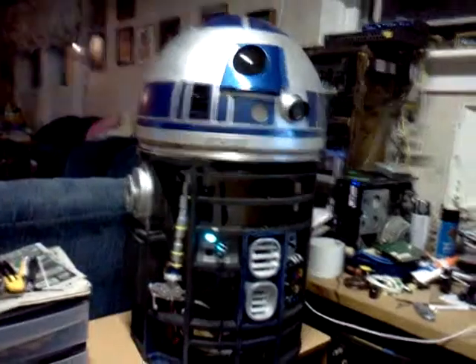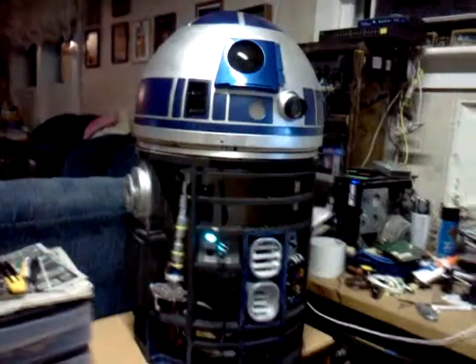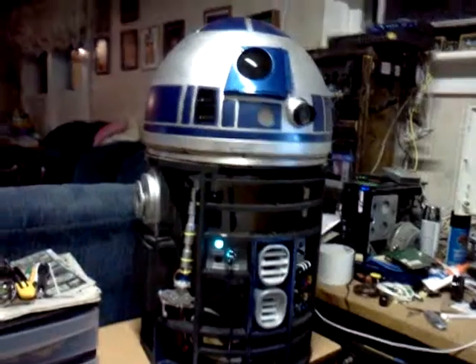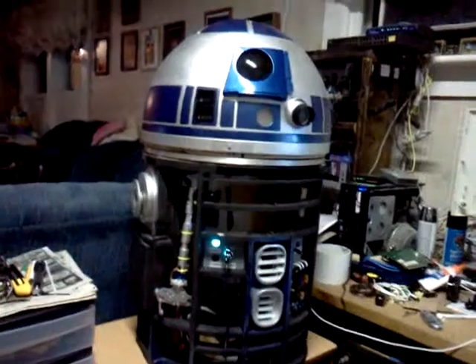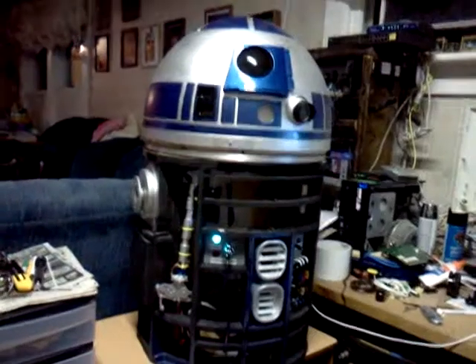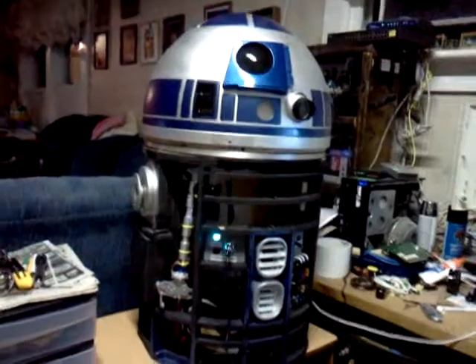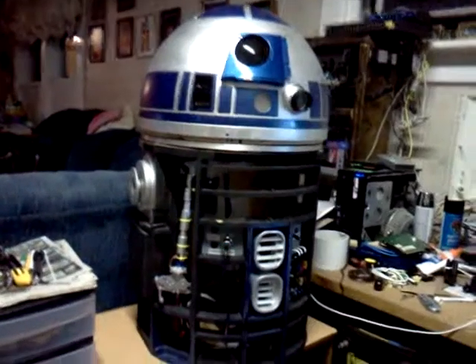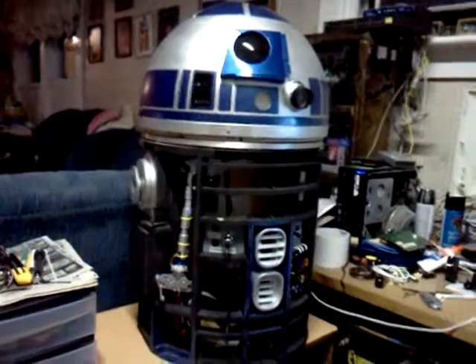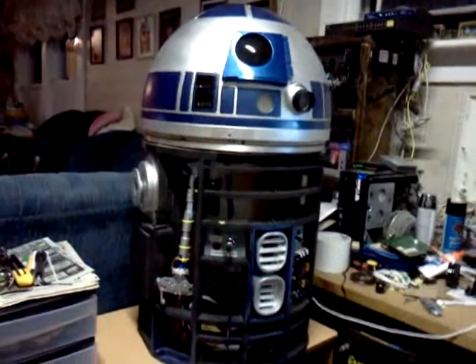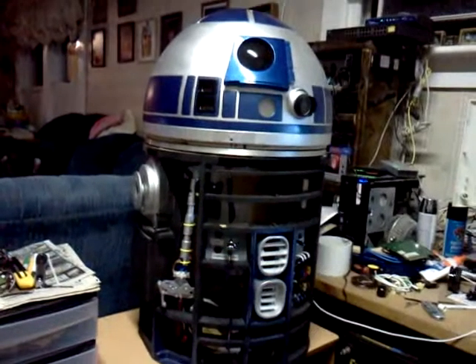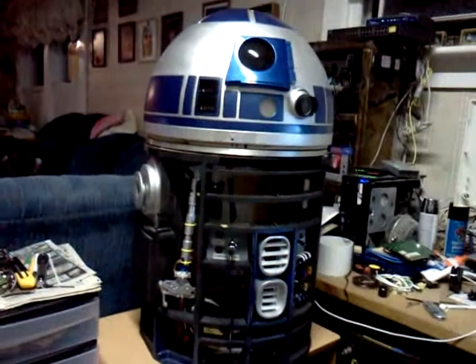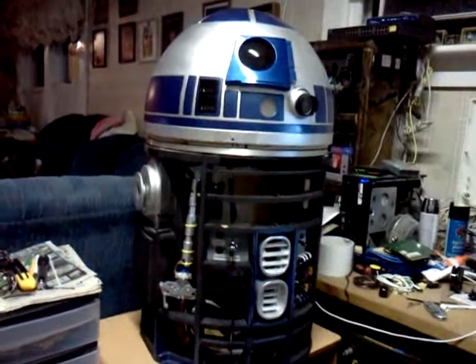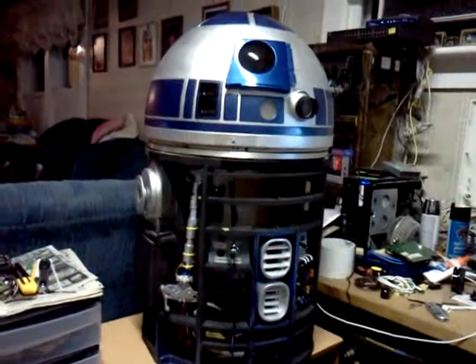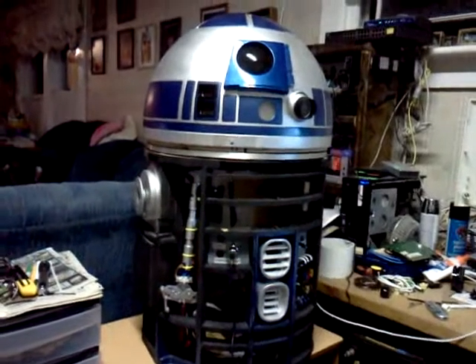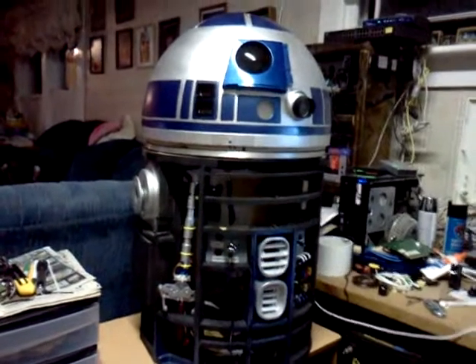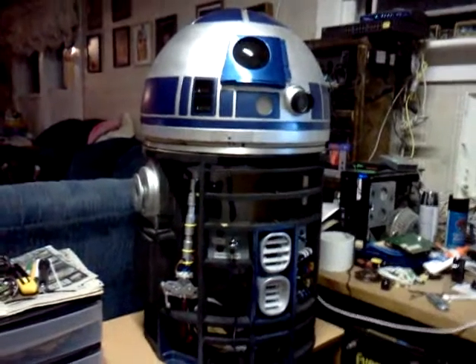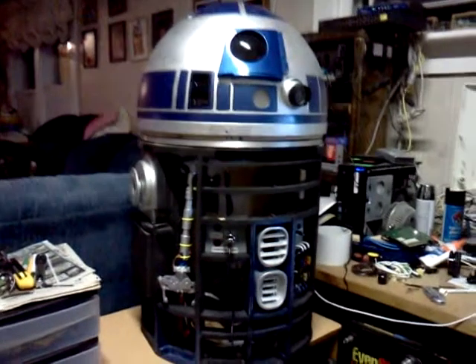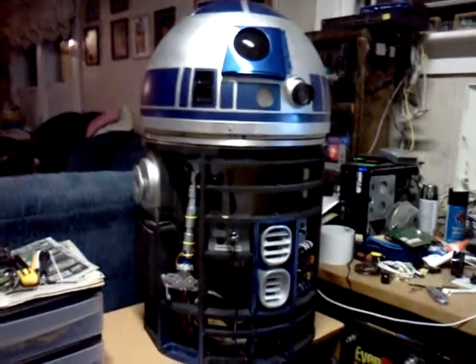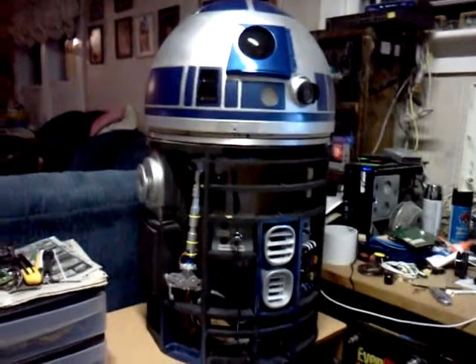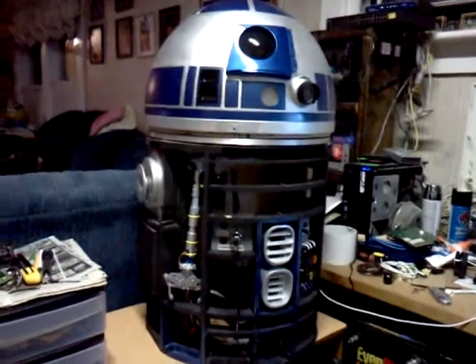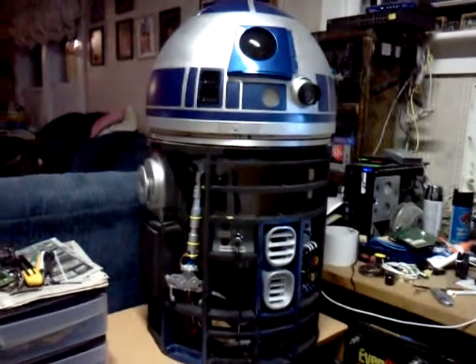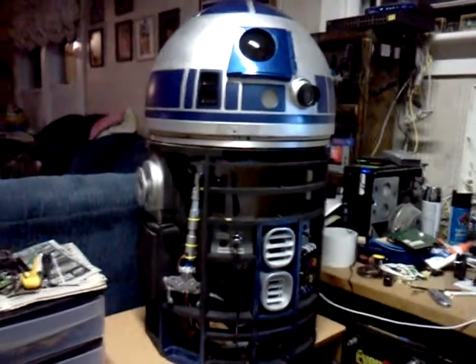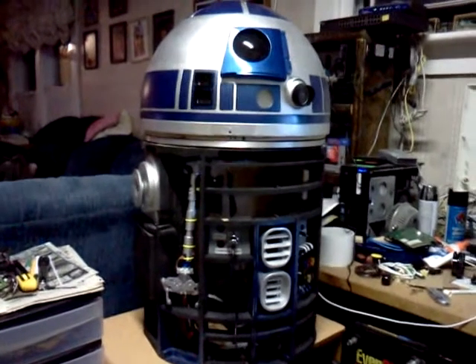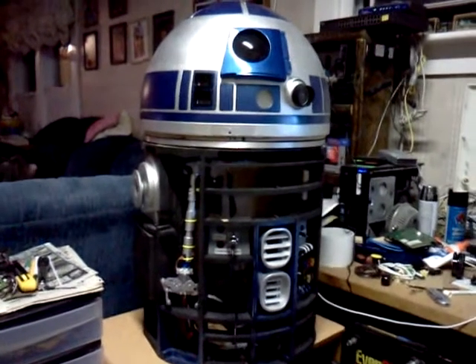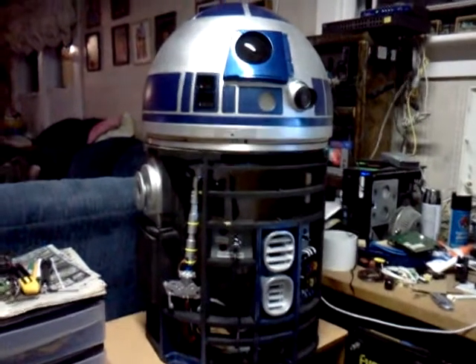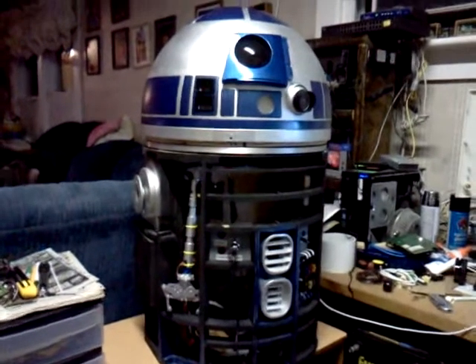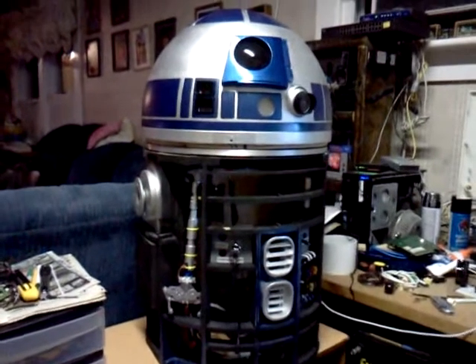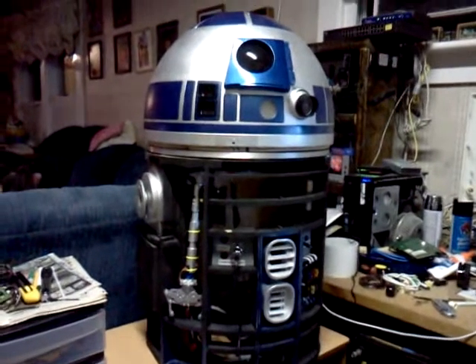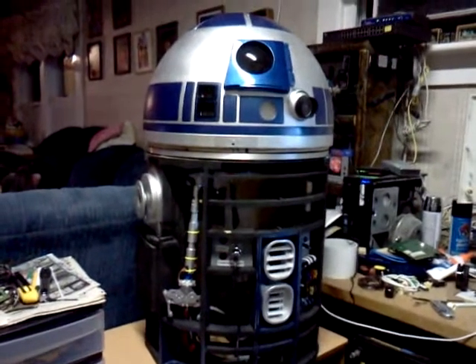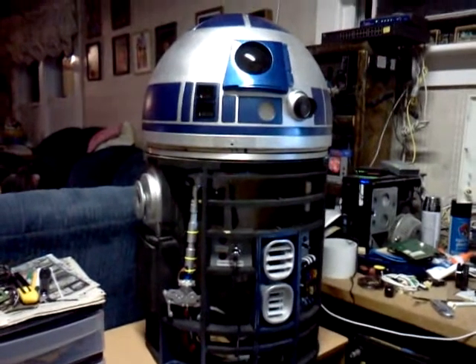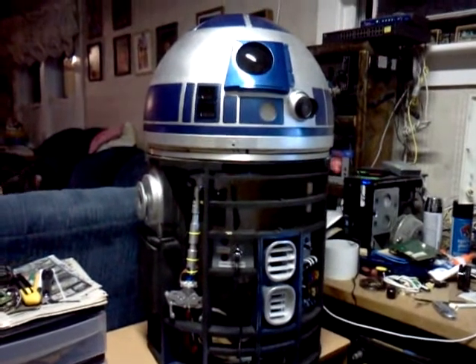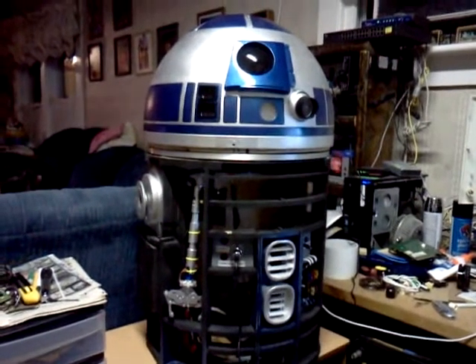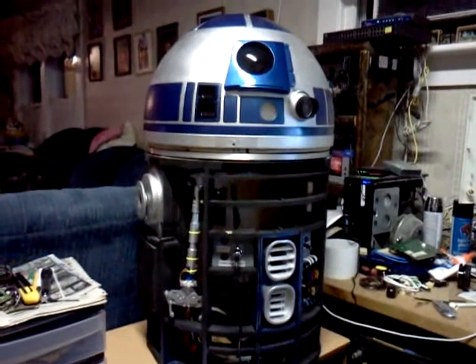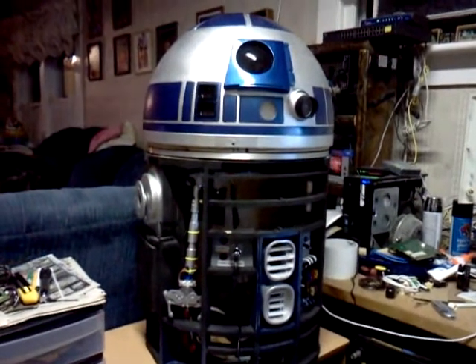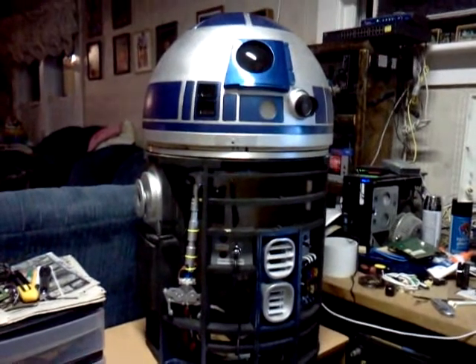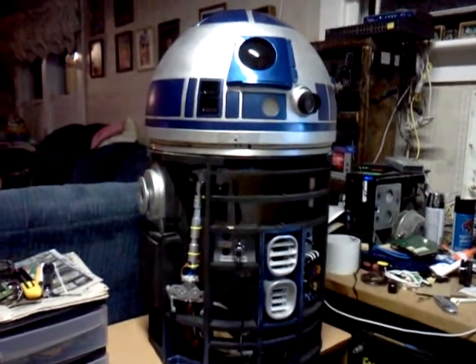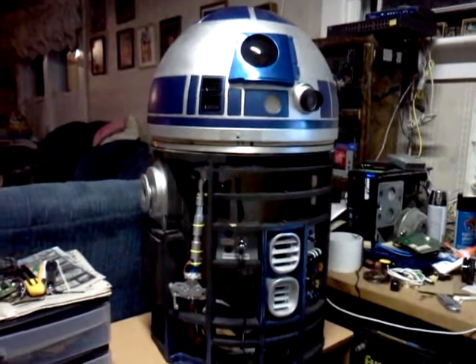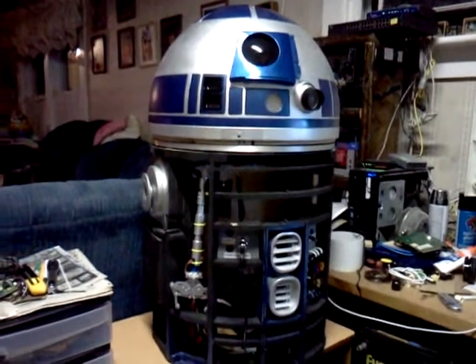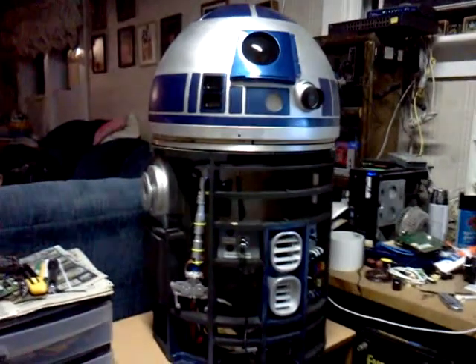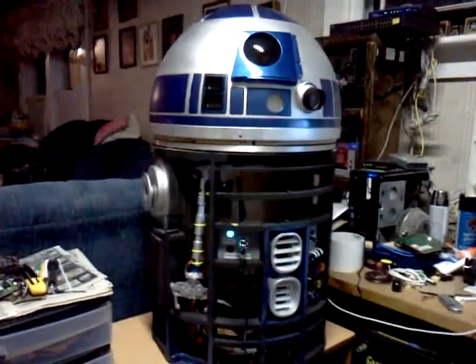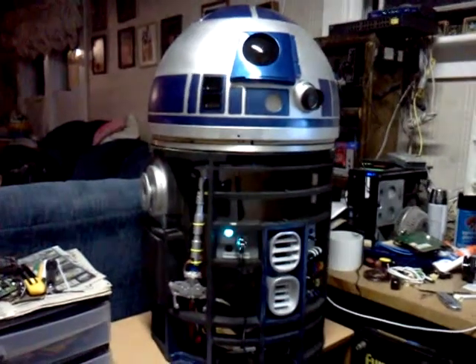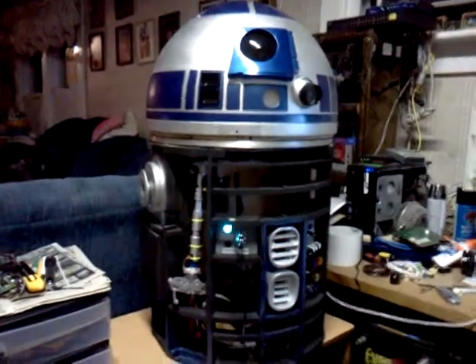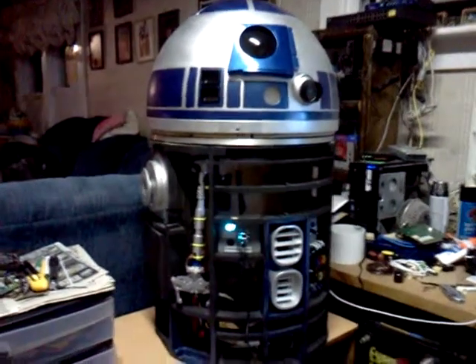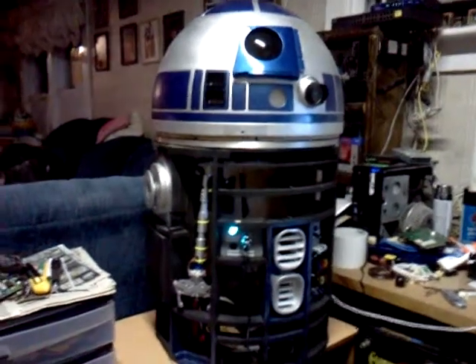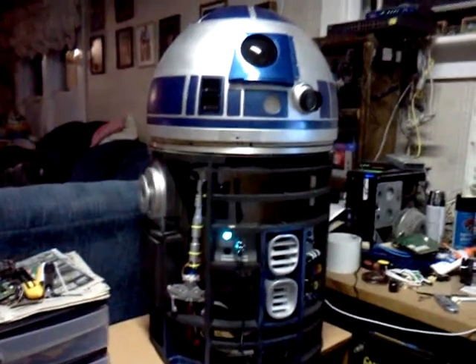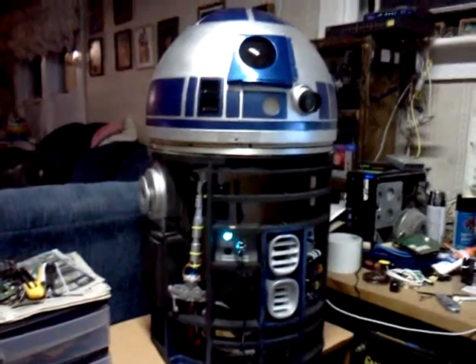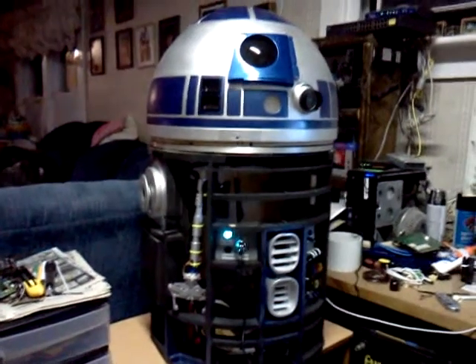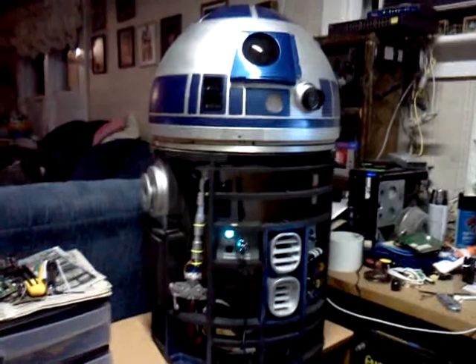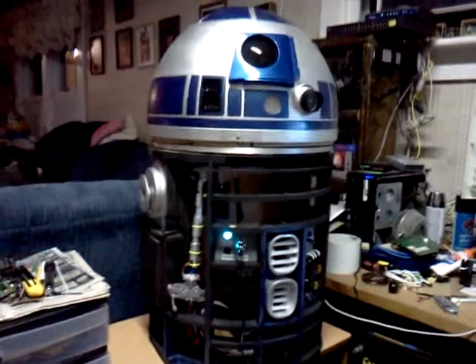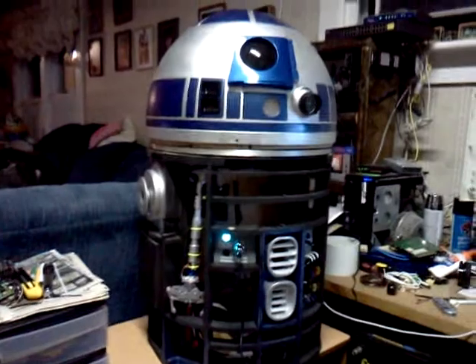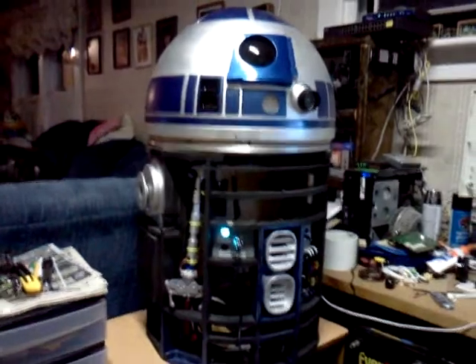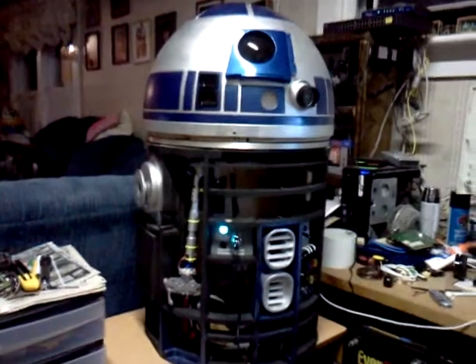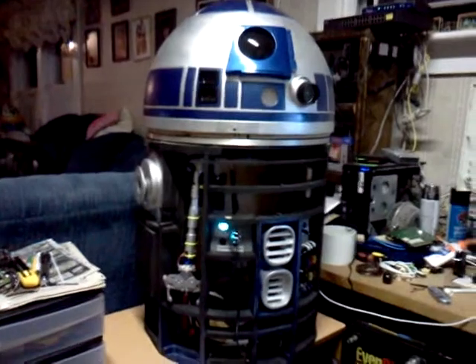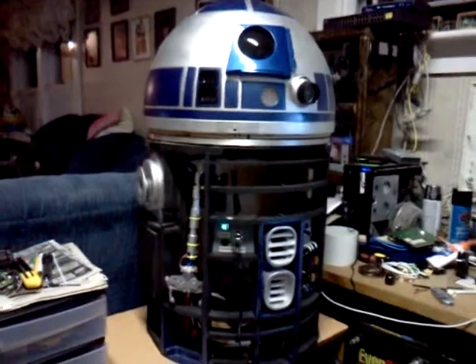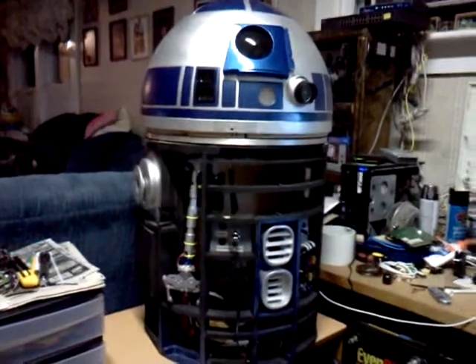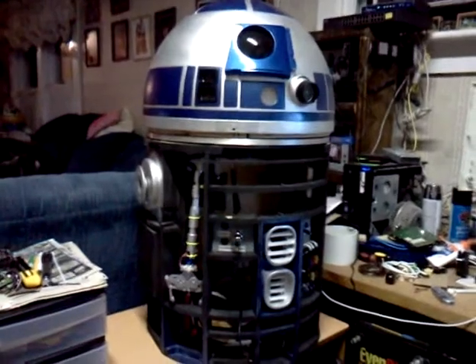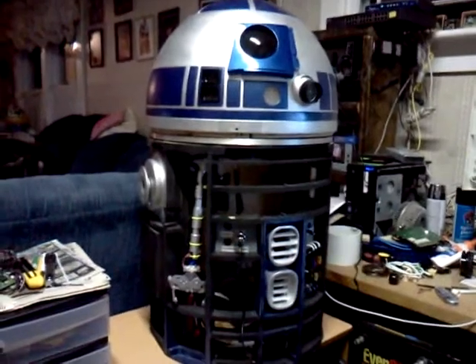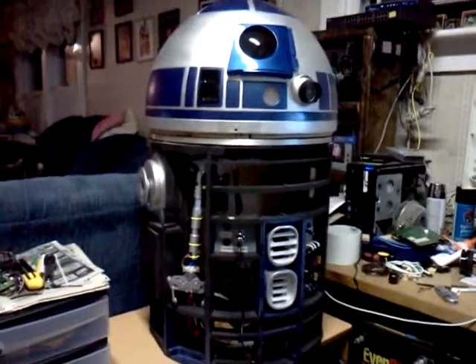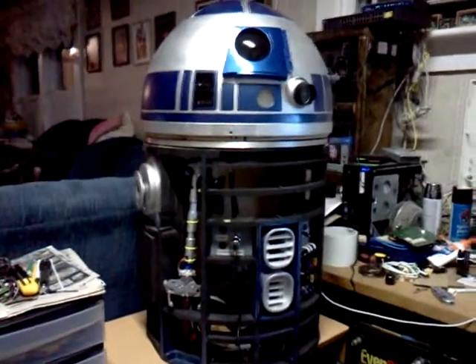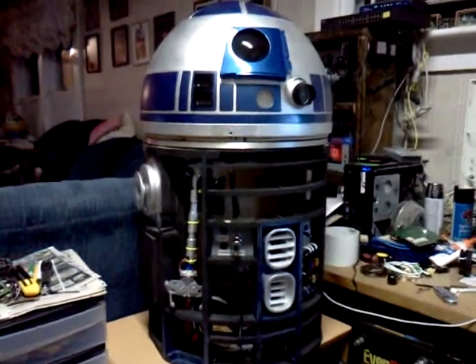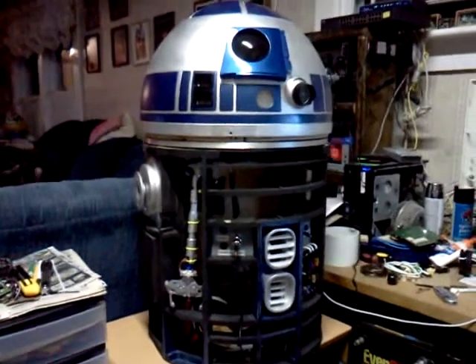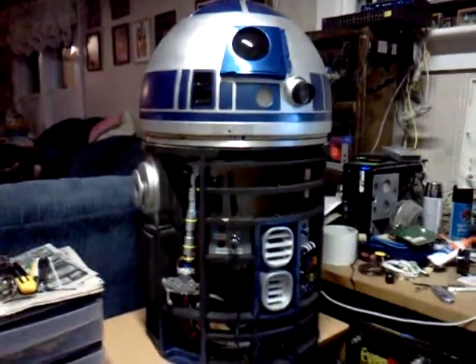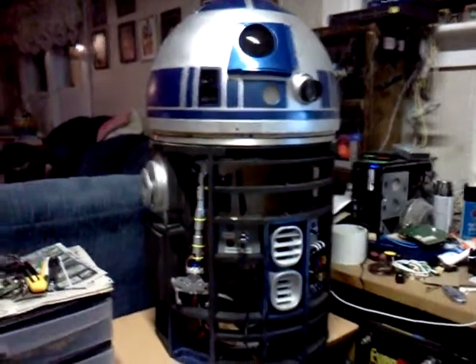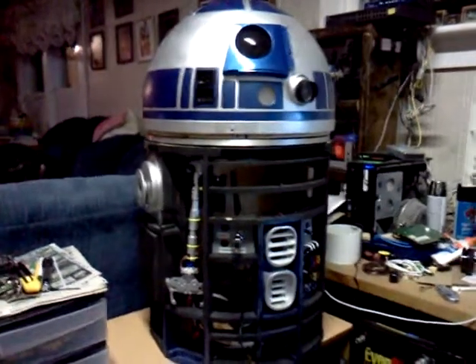Here's our Christmas video update for our R2-D2 build. We've got some changes we want to show you.